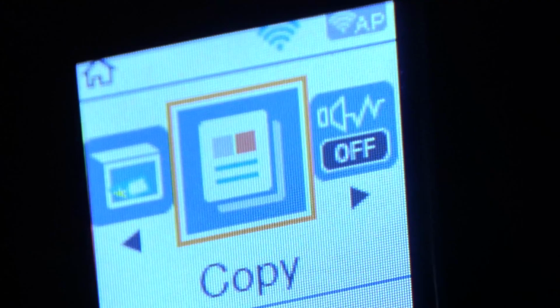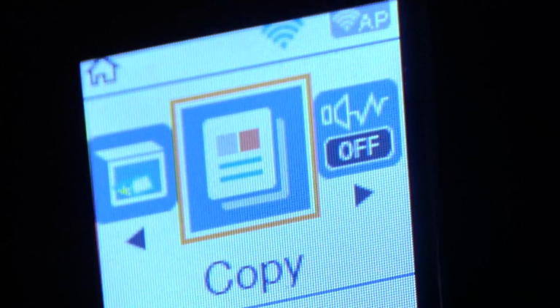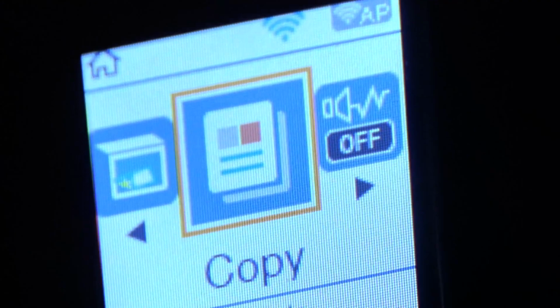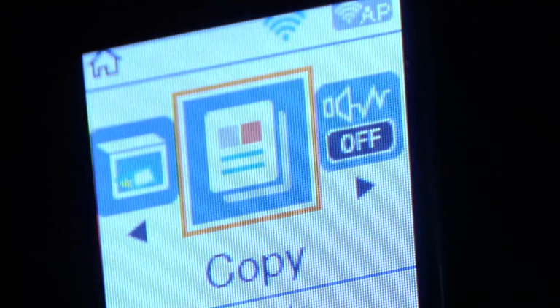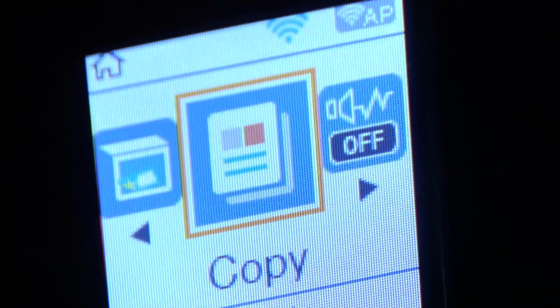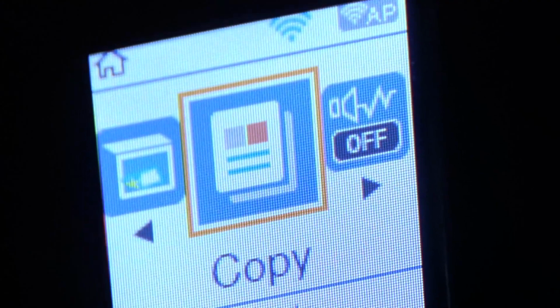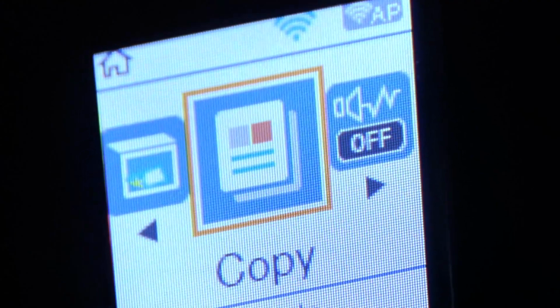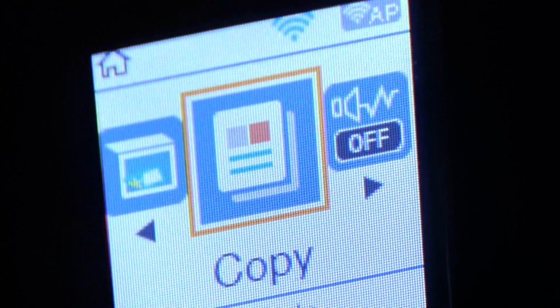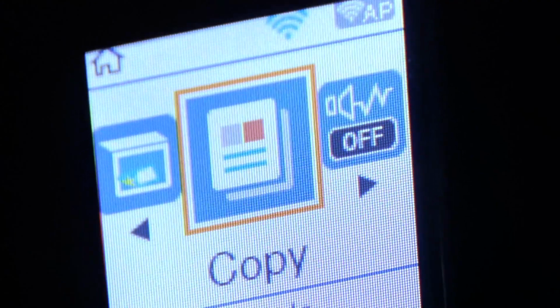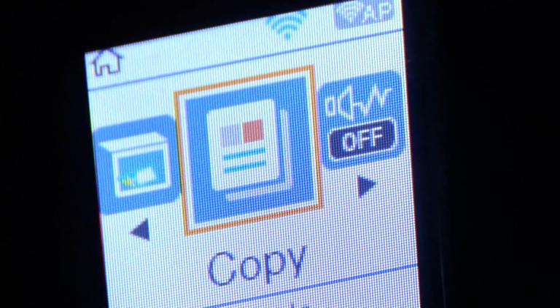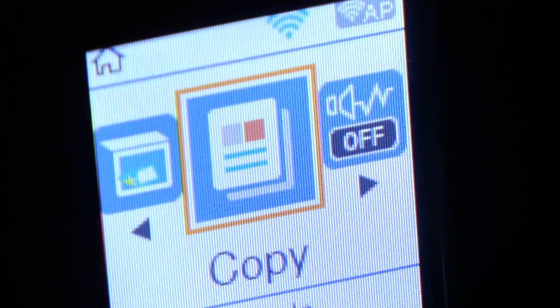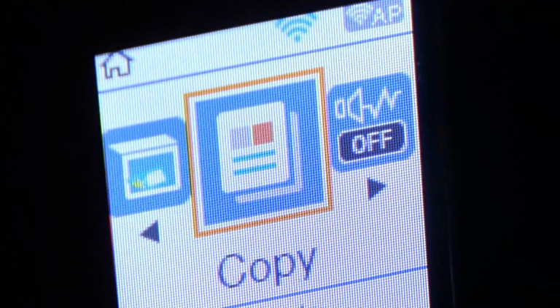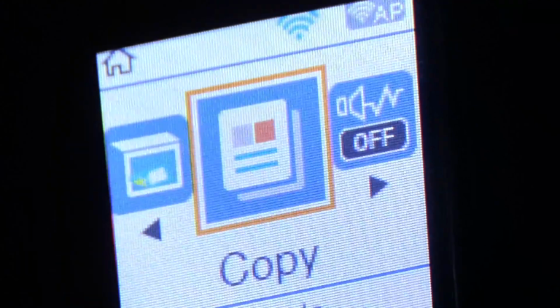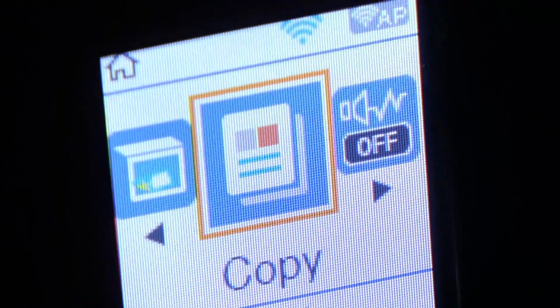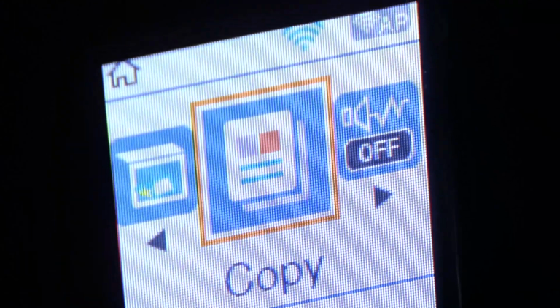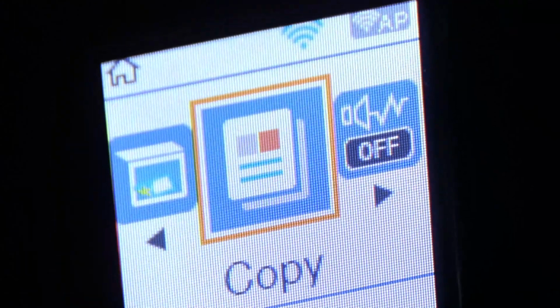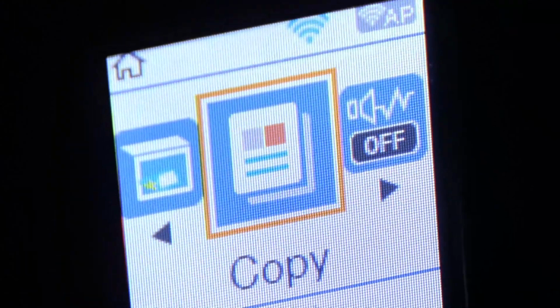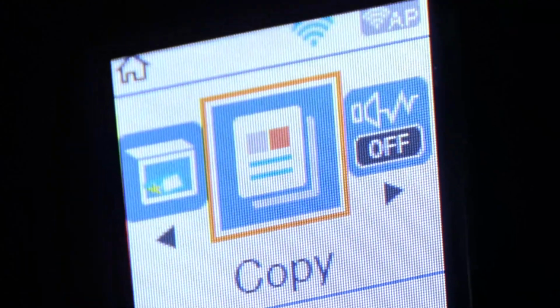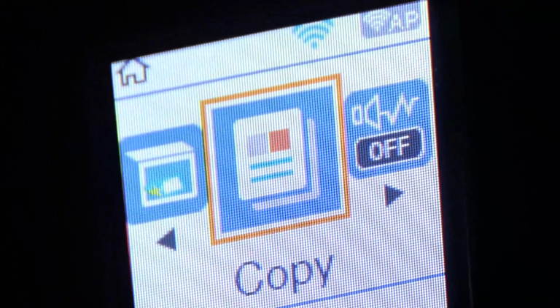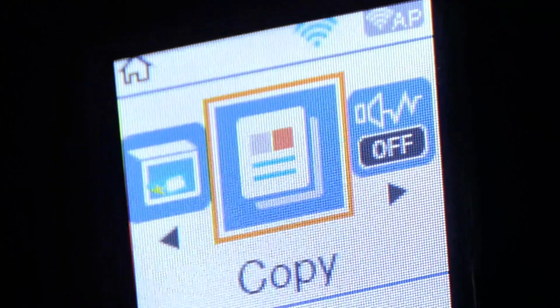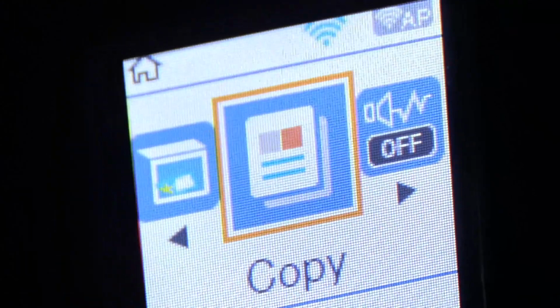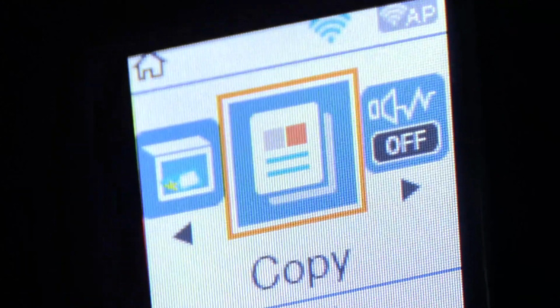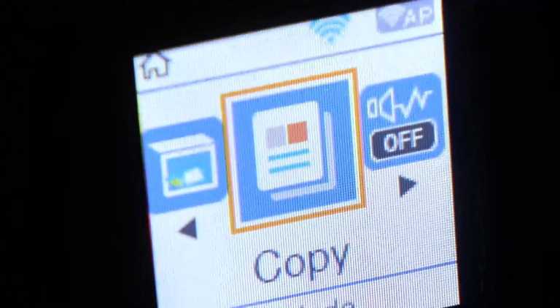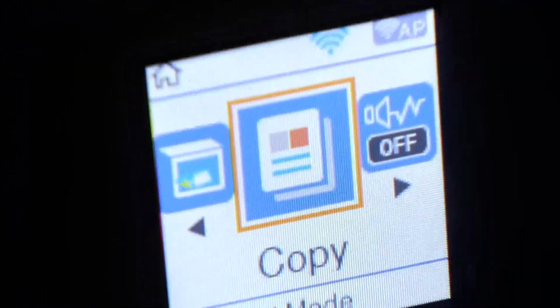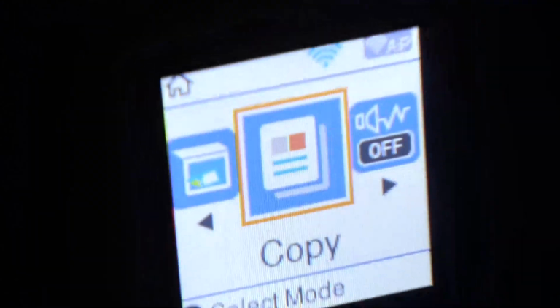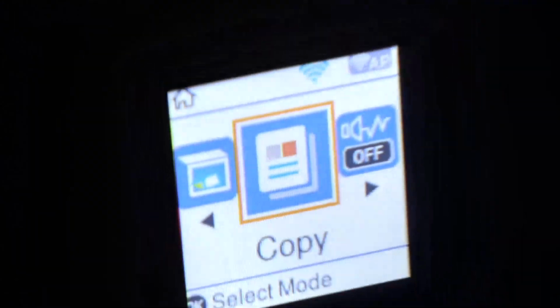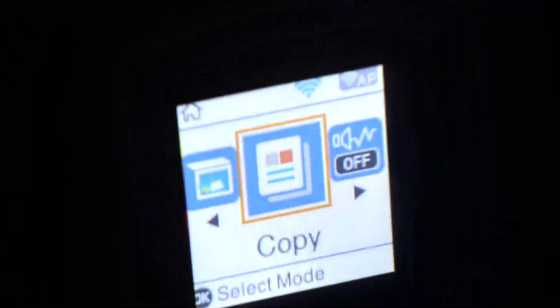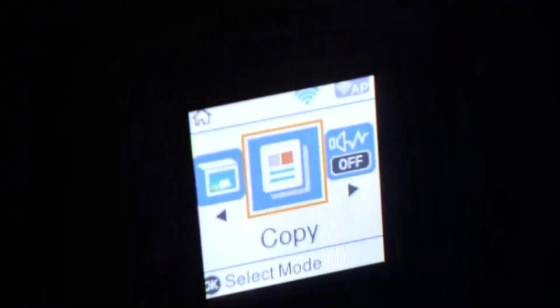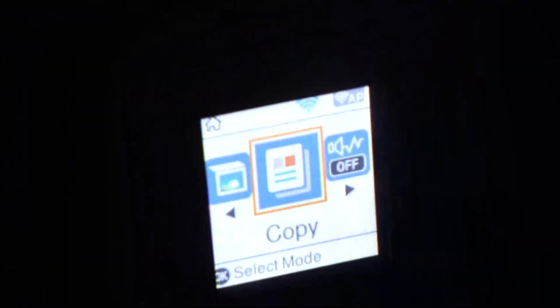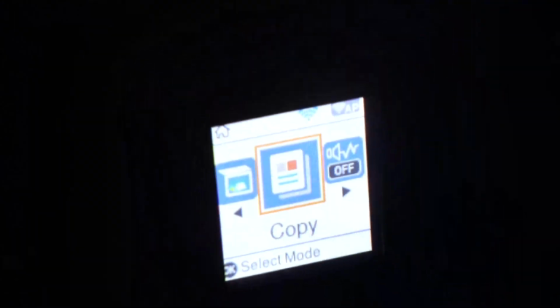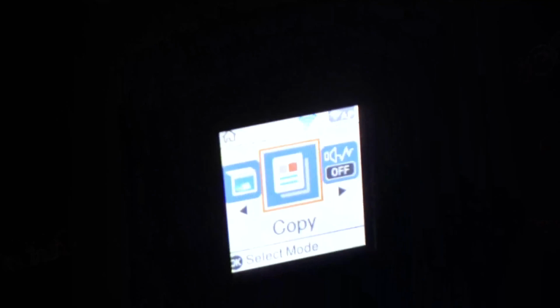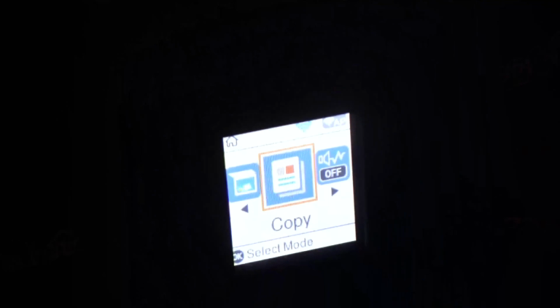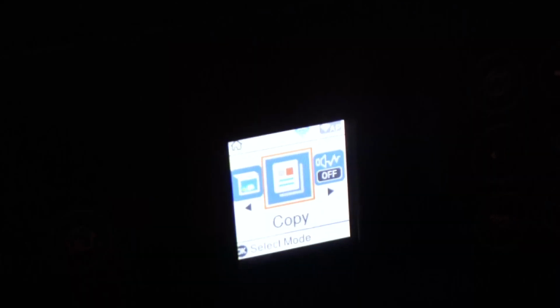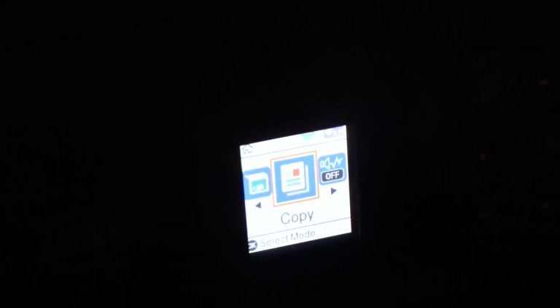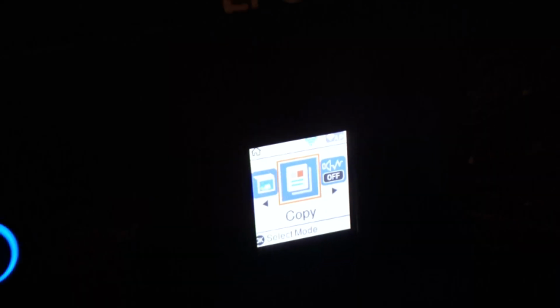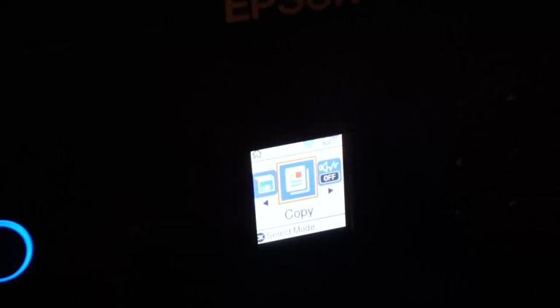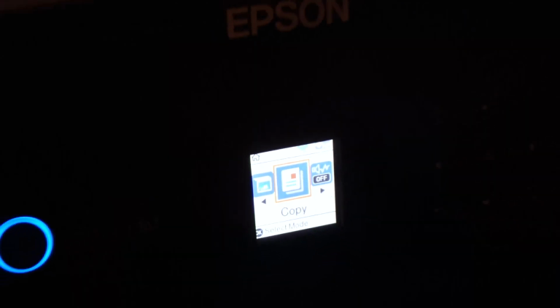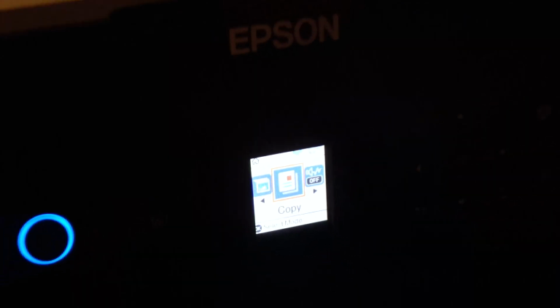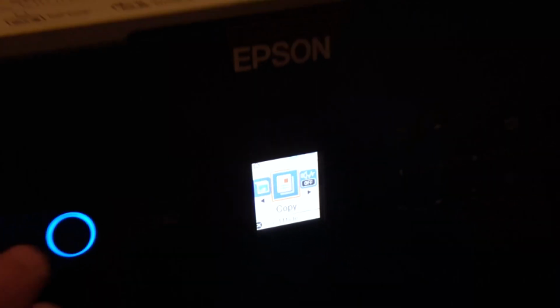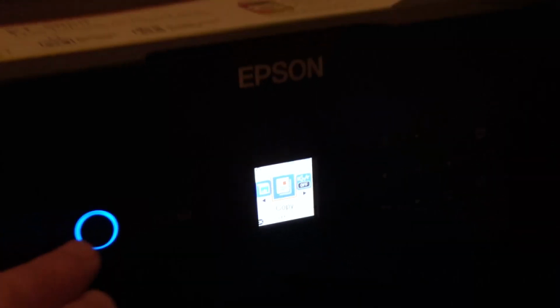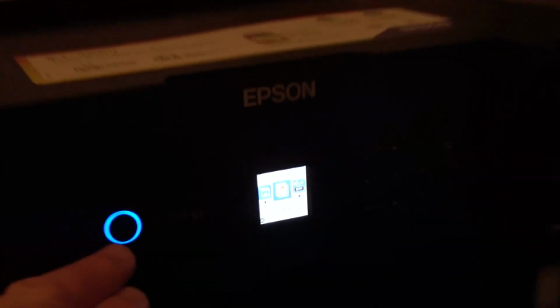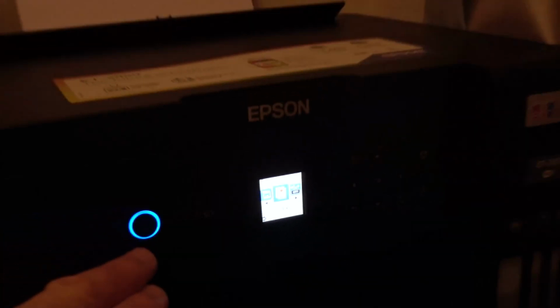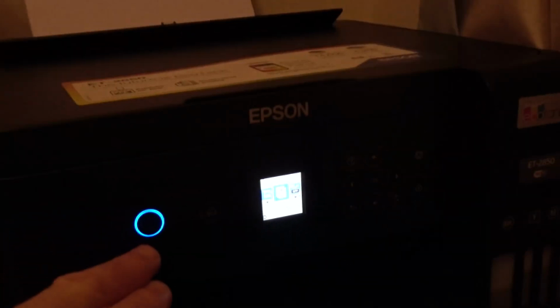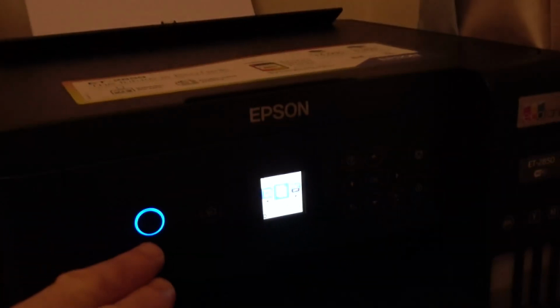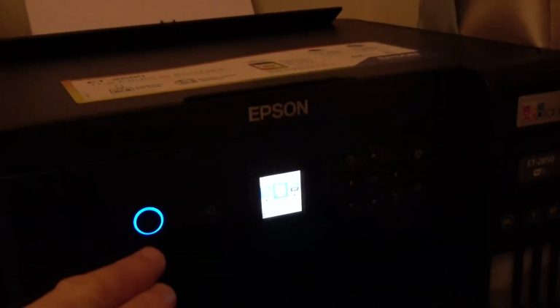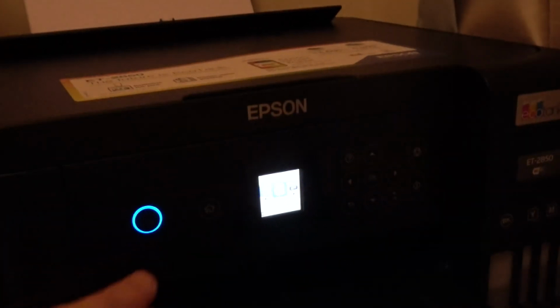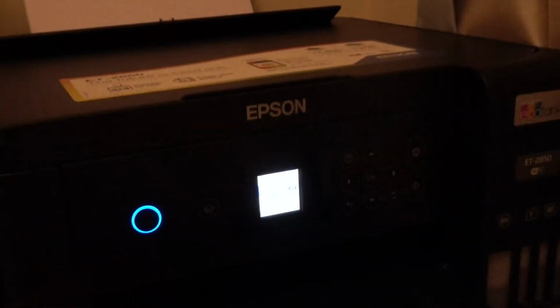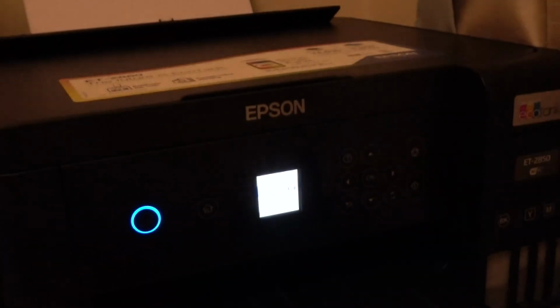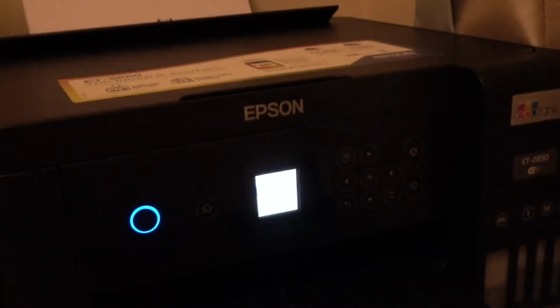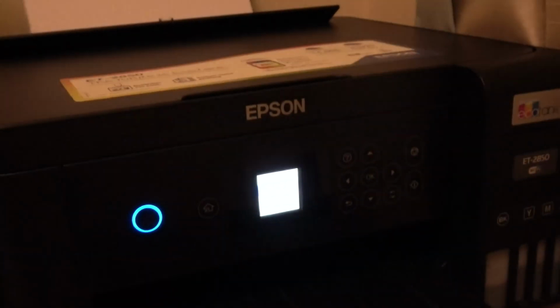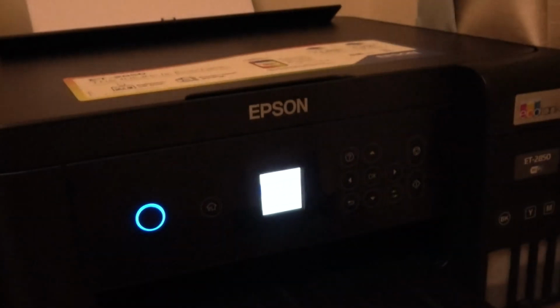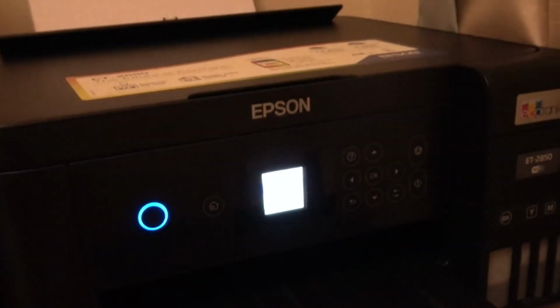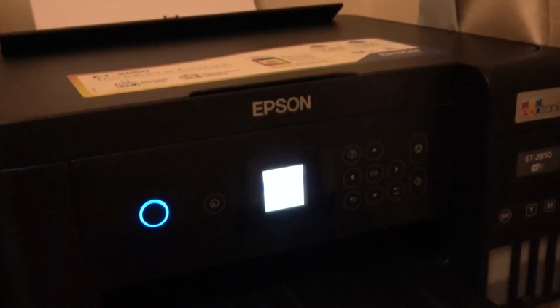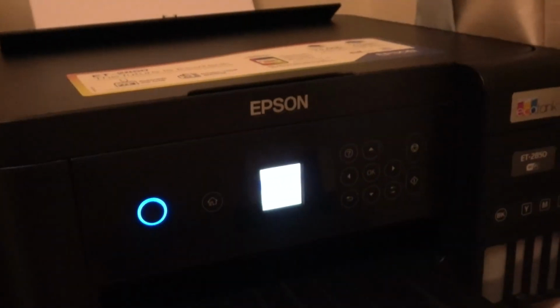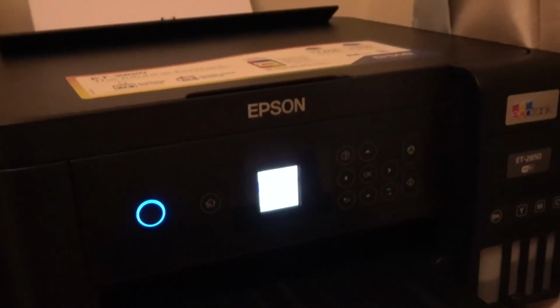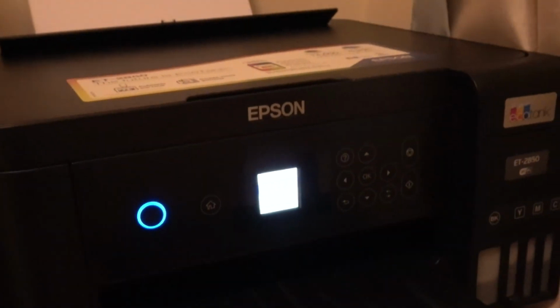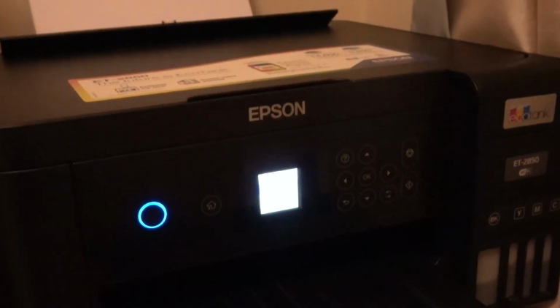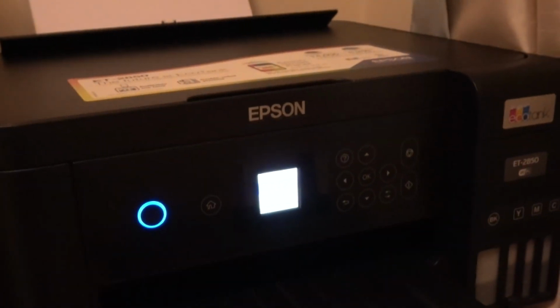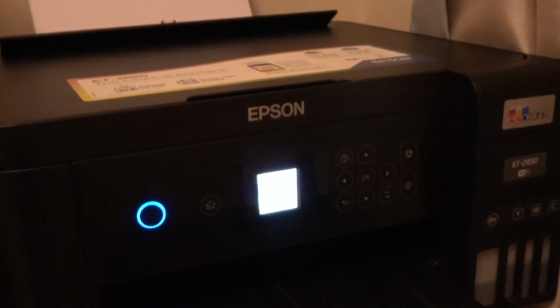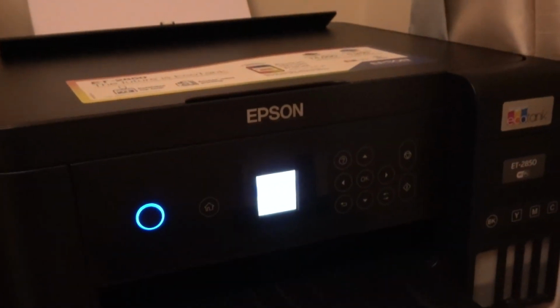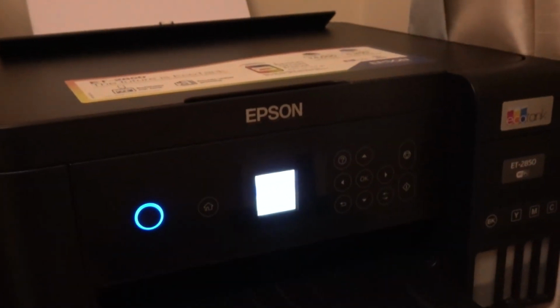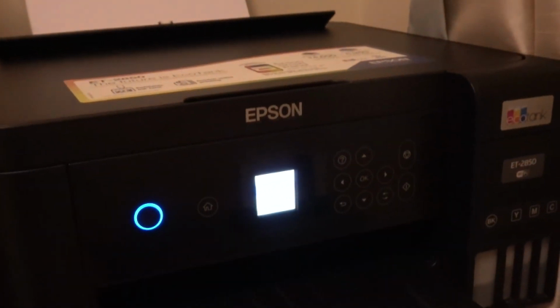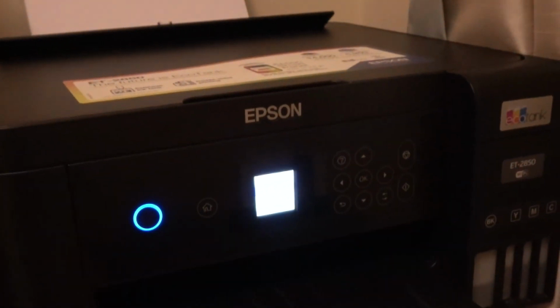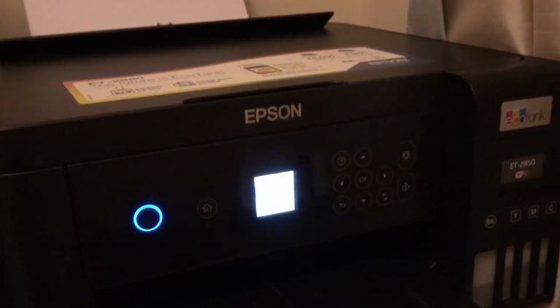Right, so you can see now Wi-Fi is connected and this printer is ready to go again. We have a solid blue light here — it's not flashing or indicating any problem.